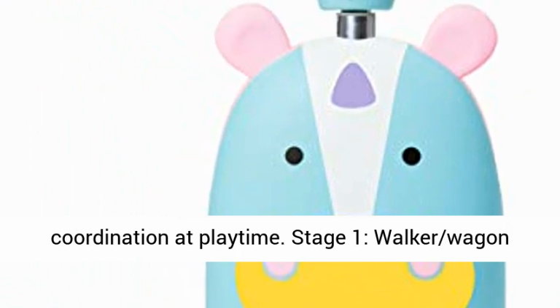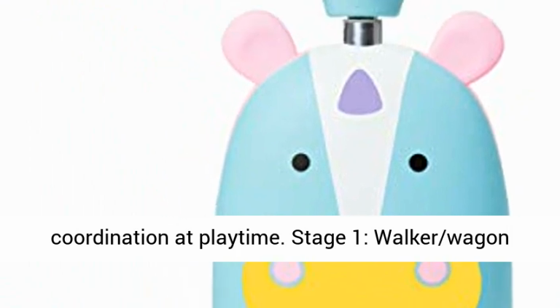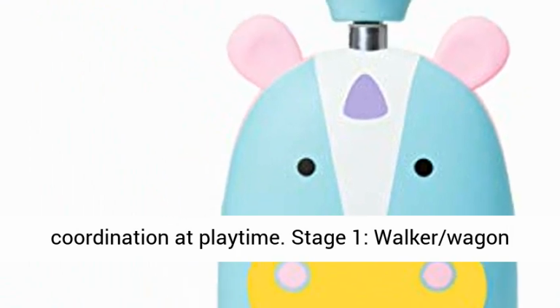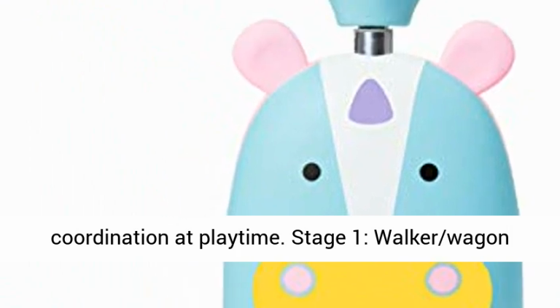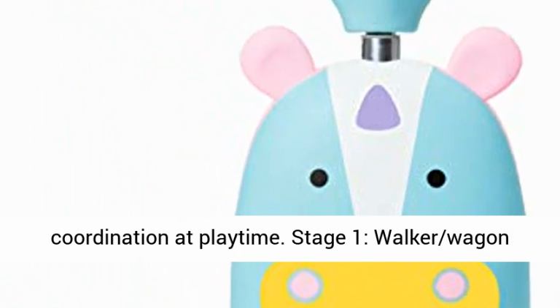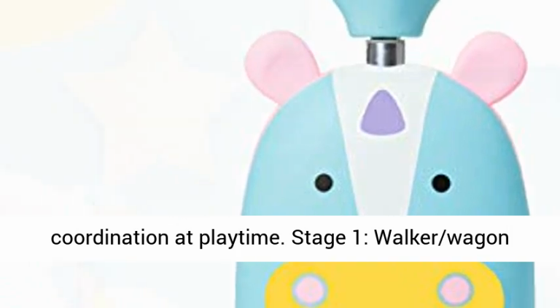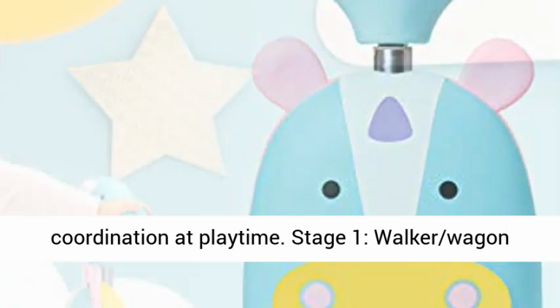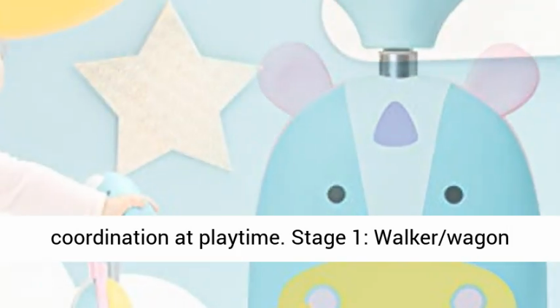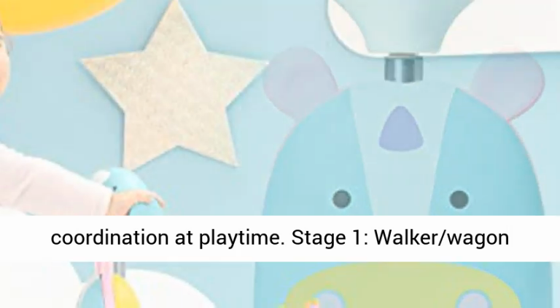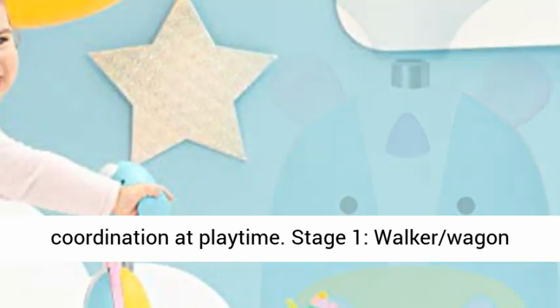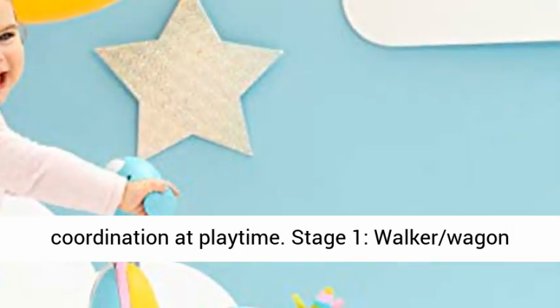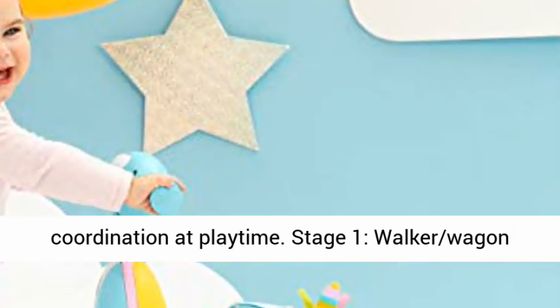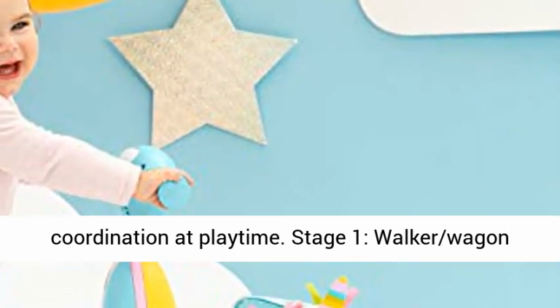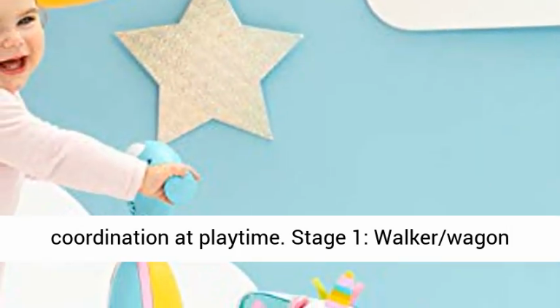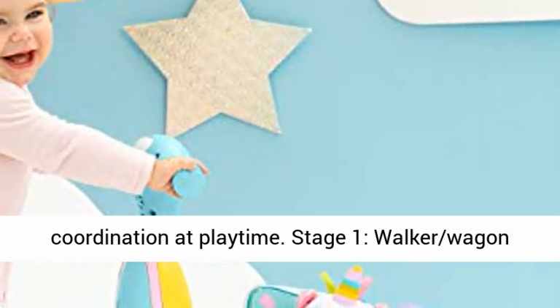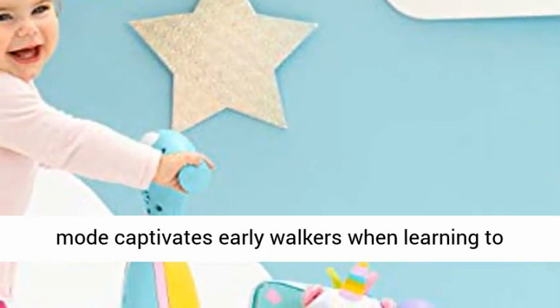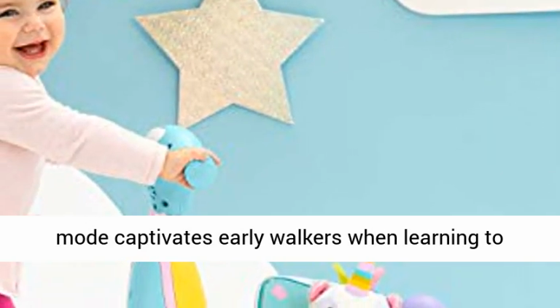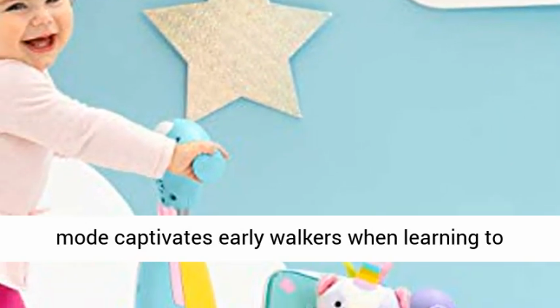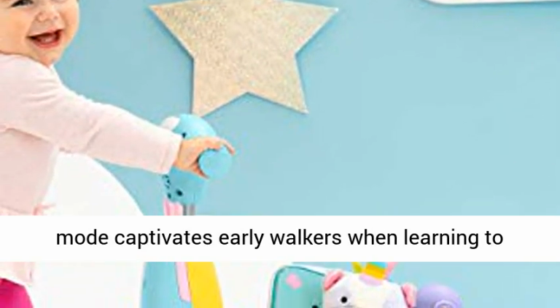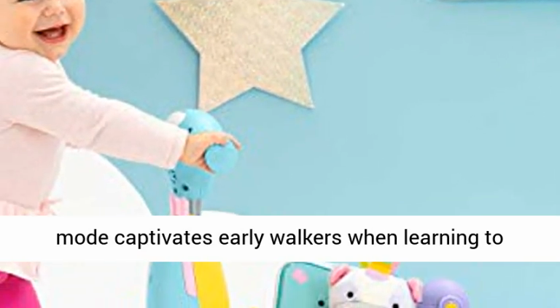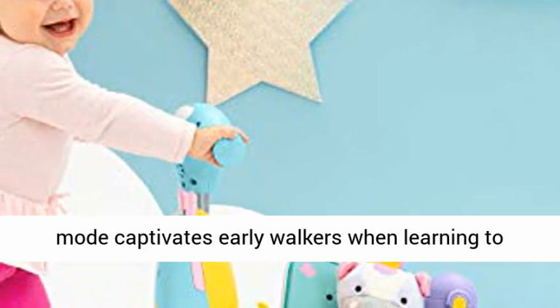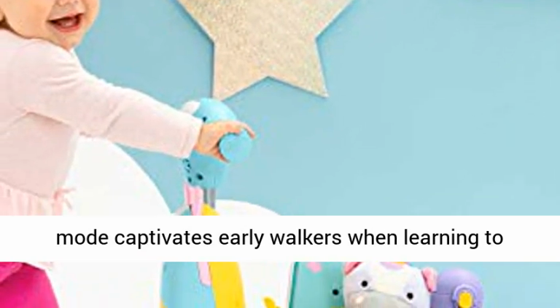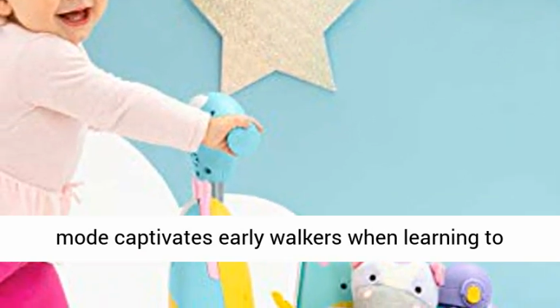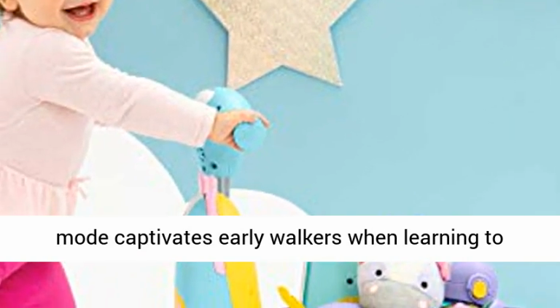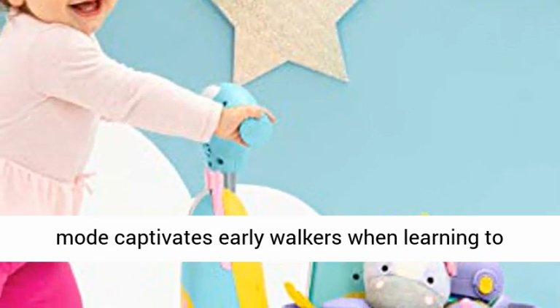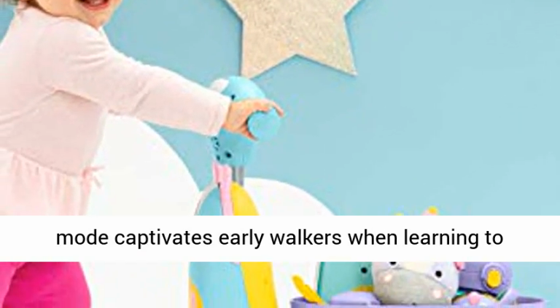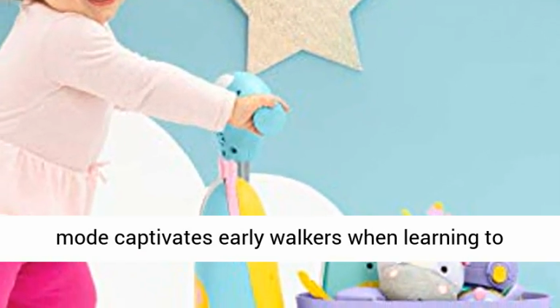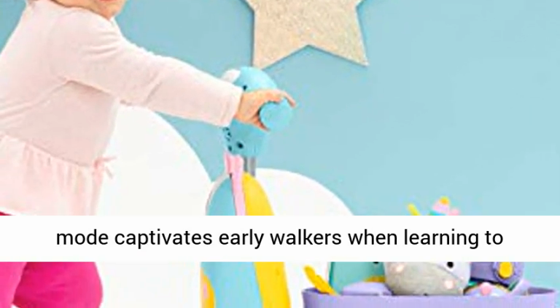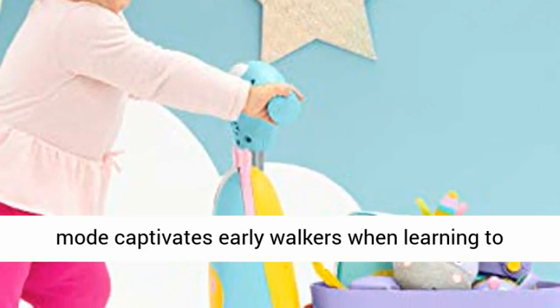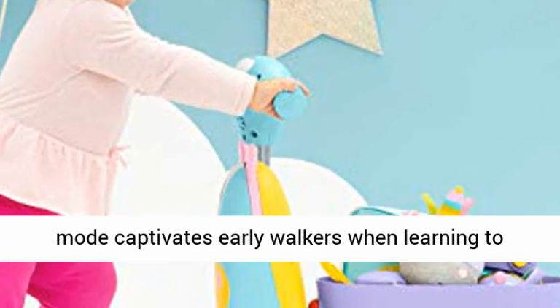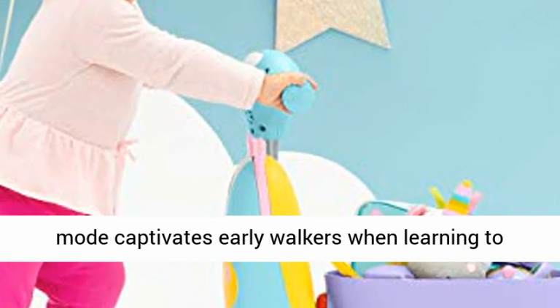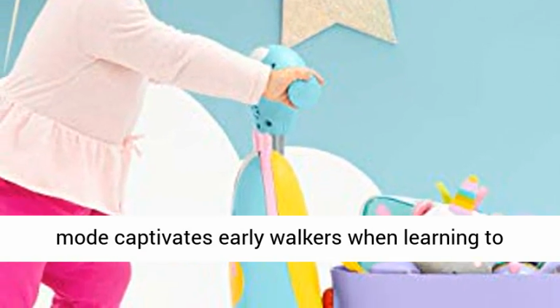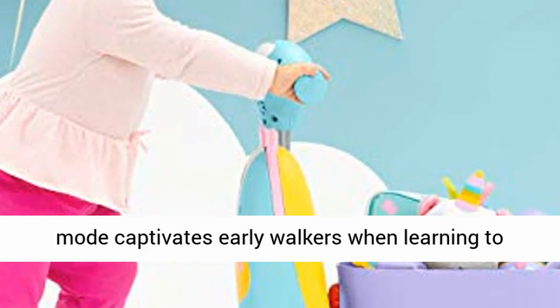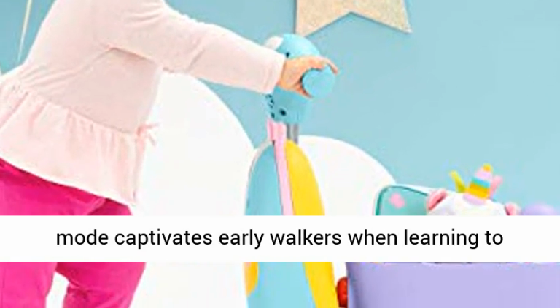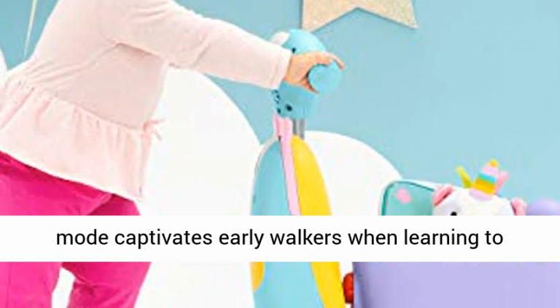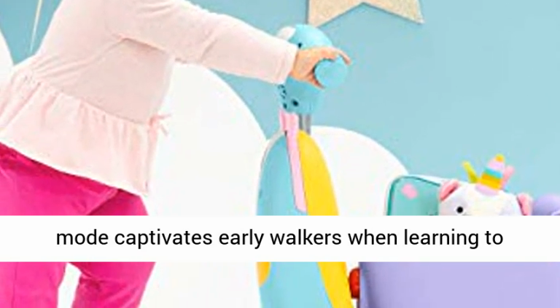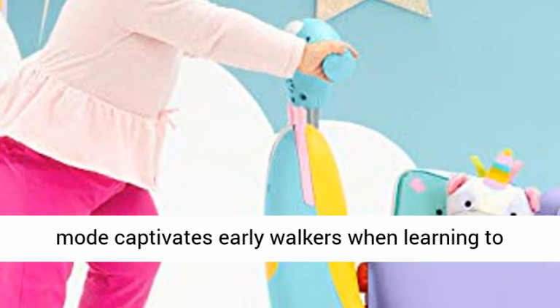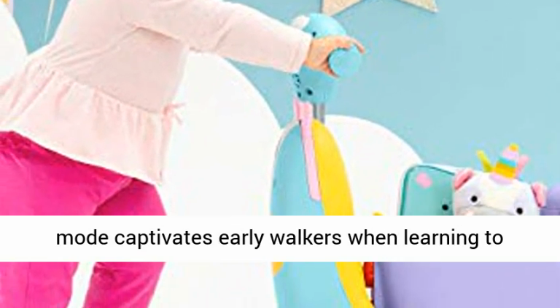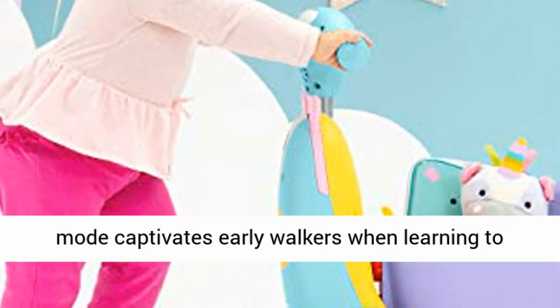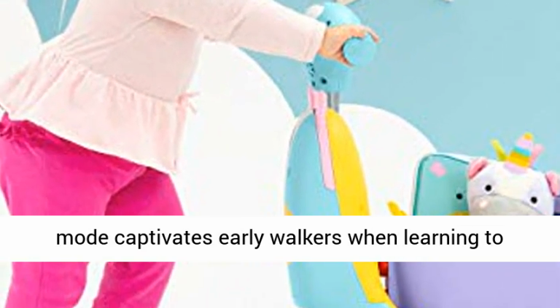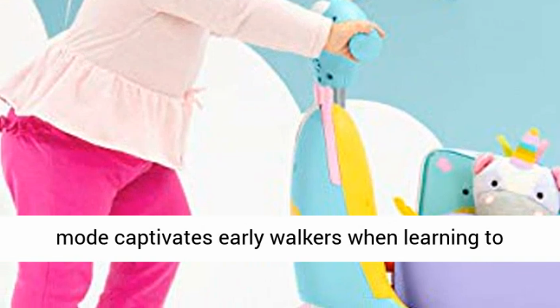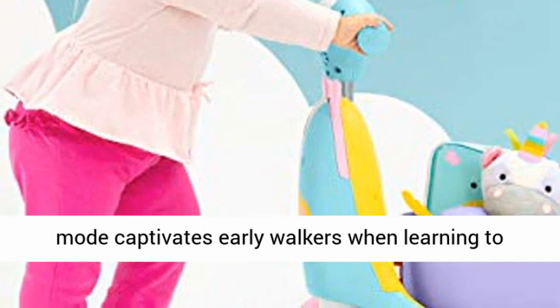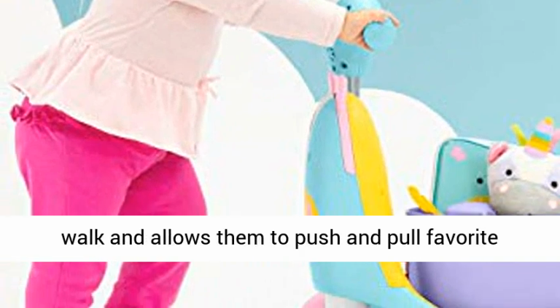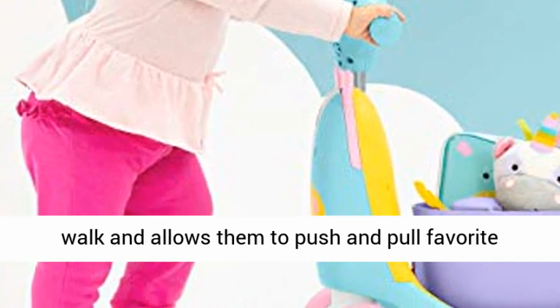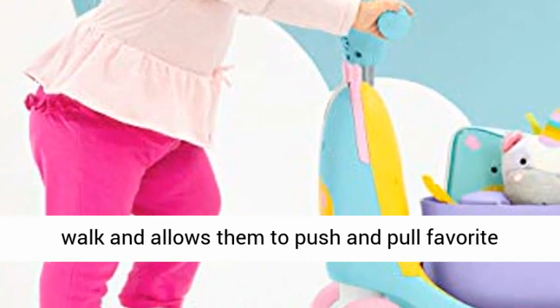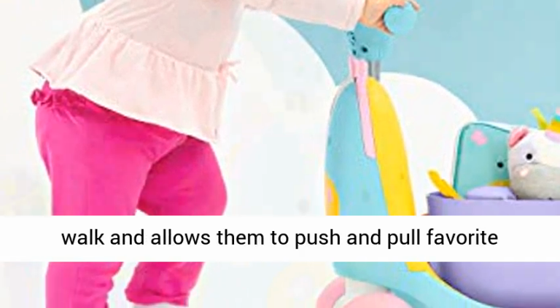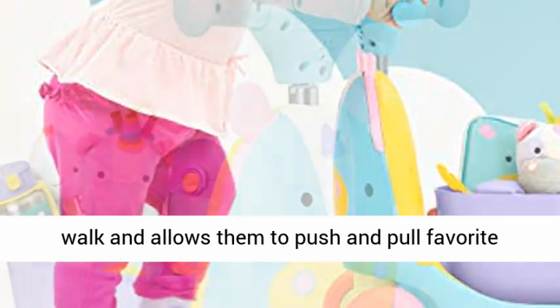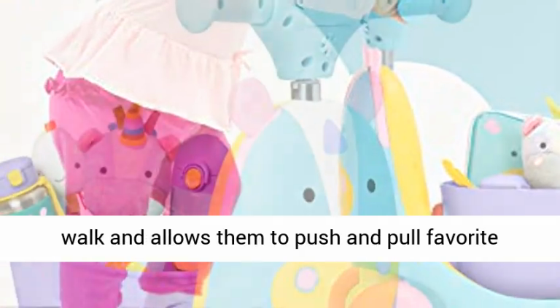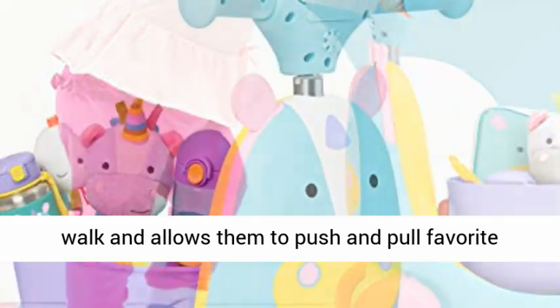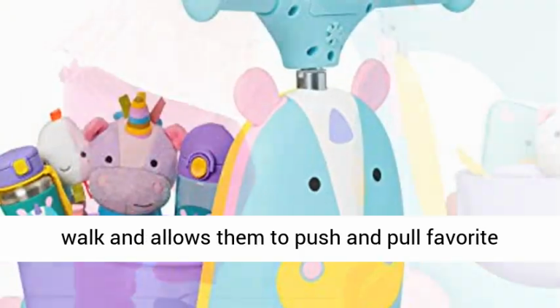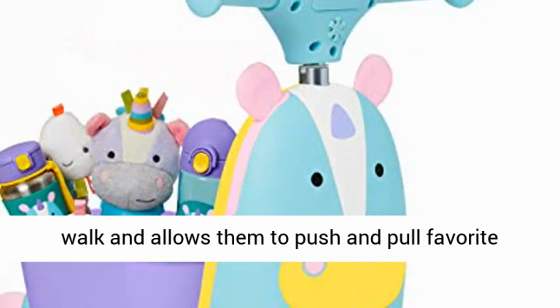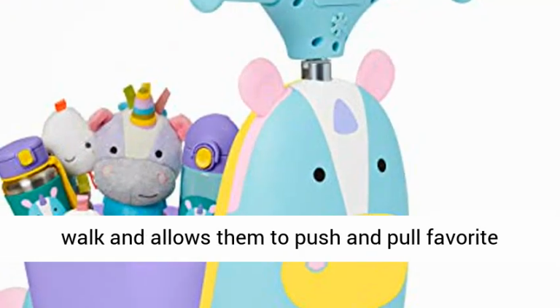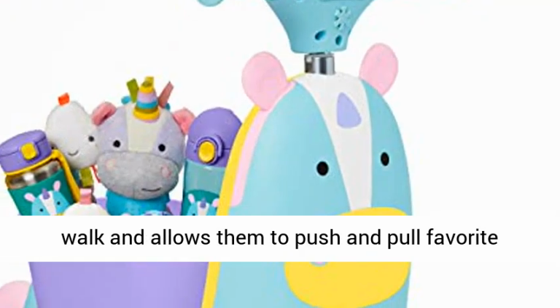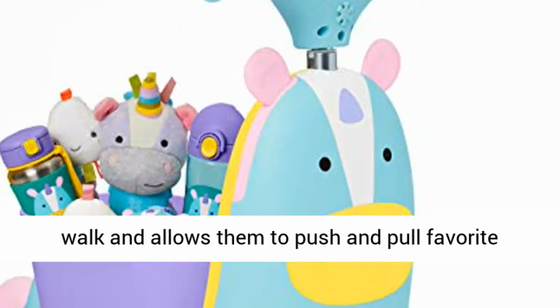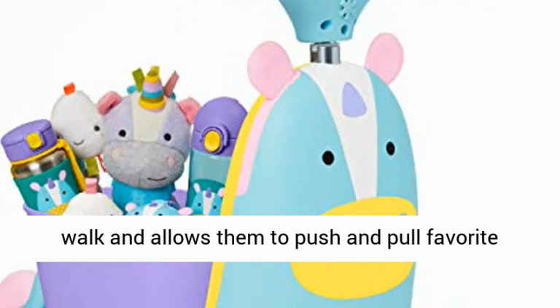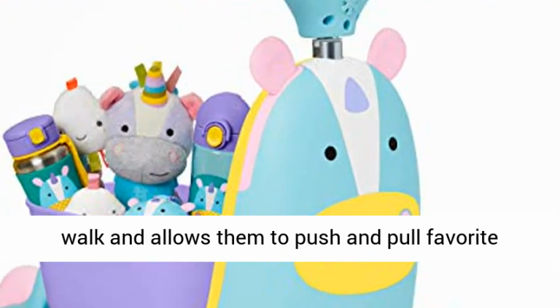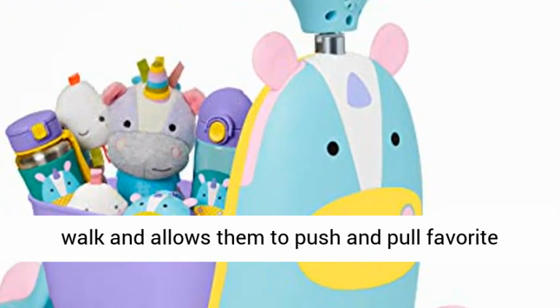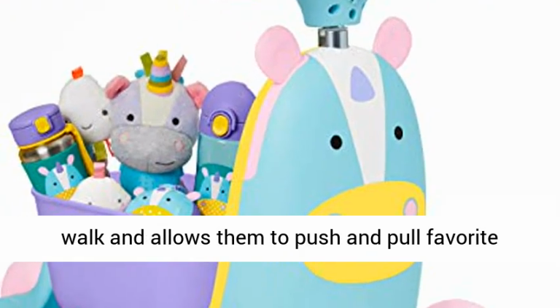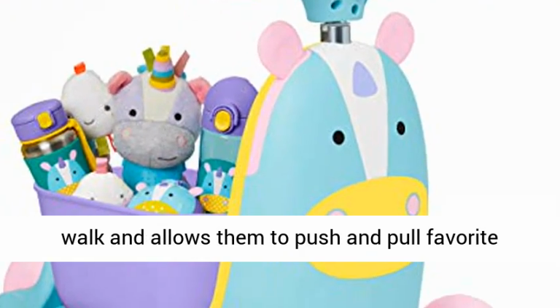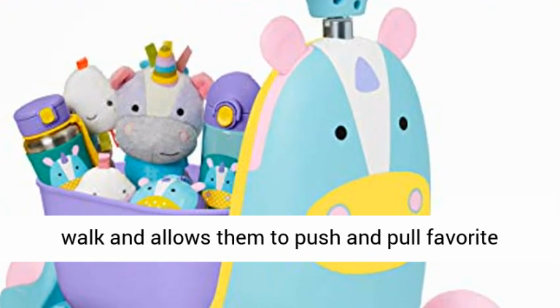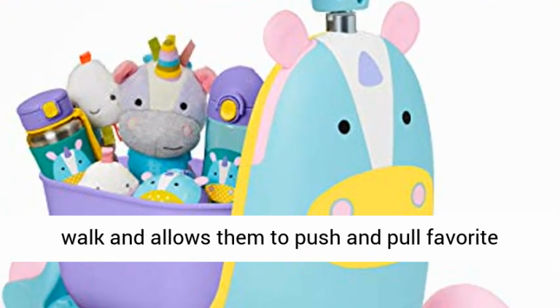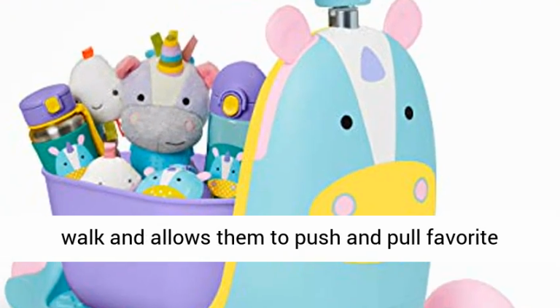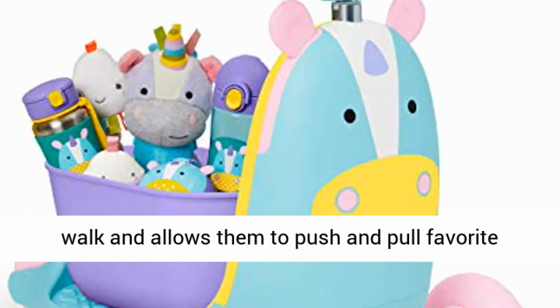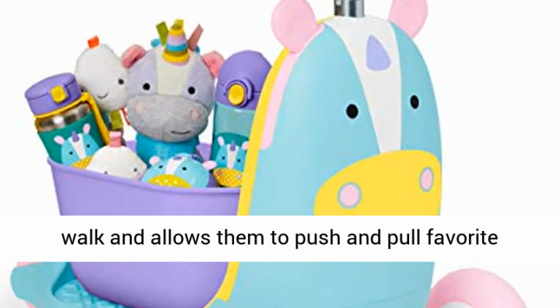Stage 1: Walker Wagon Mode captivates early walkers when learning to walk, and allows them to push and pull favorite toys along.